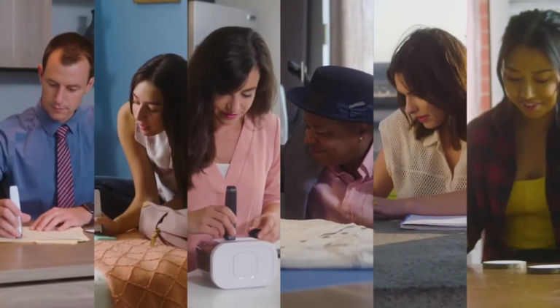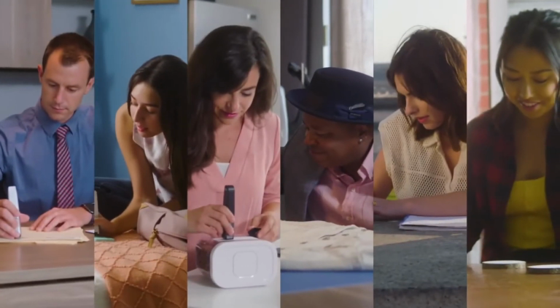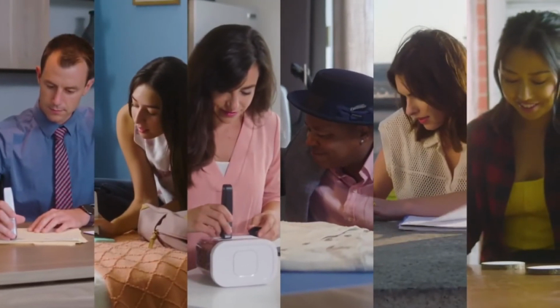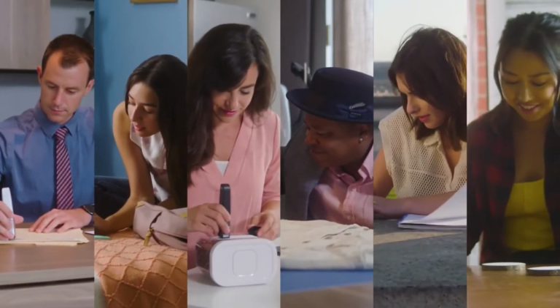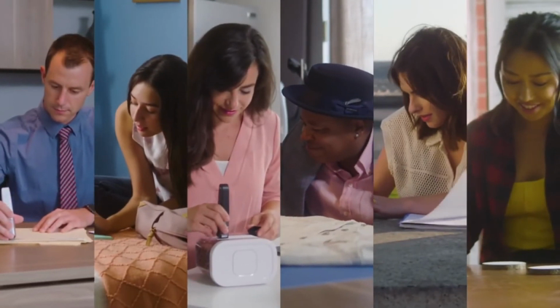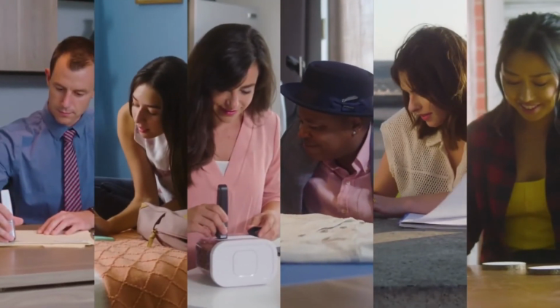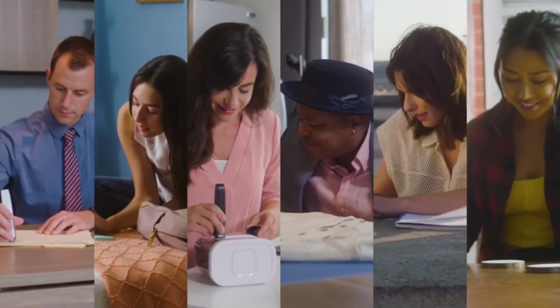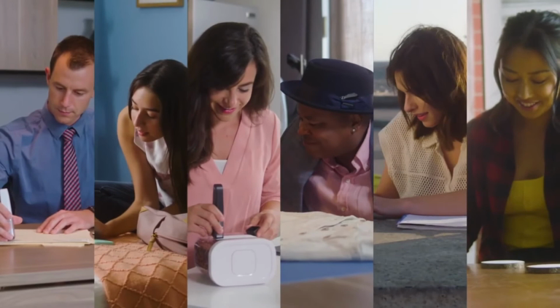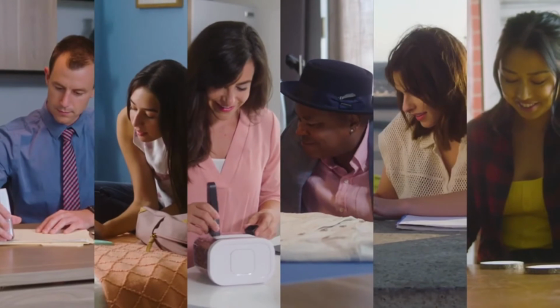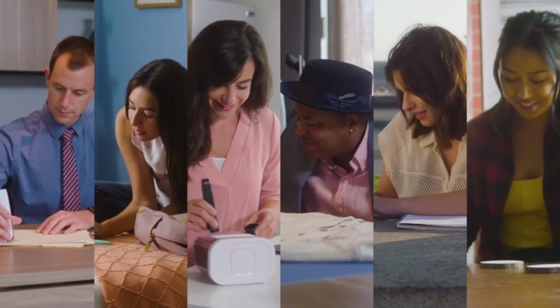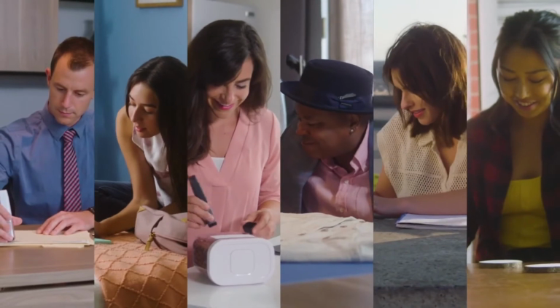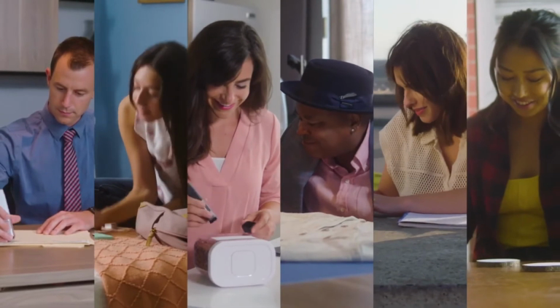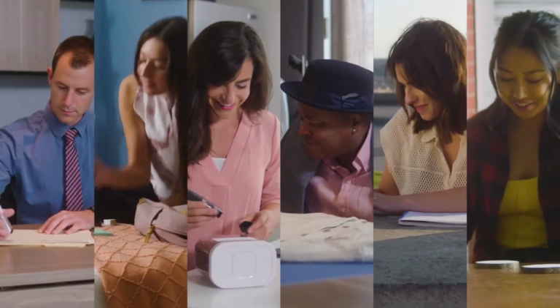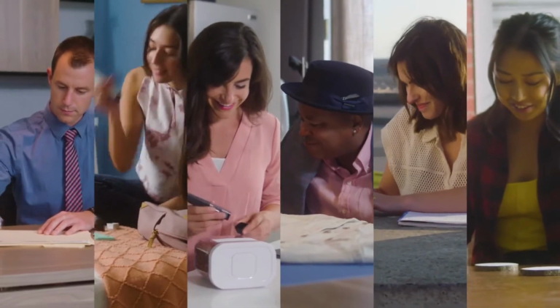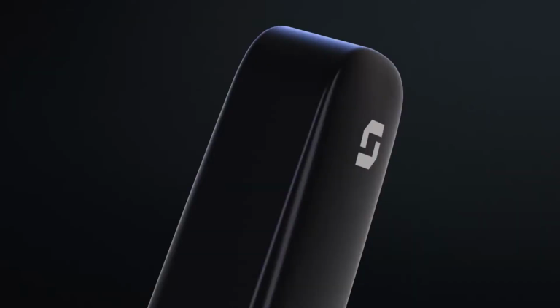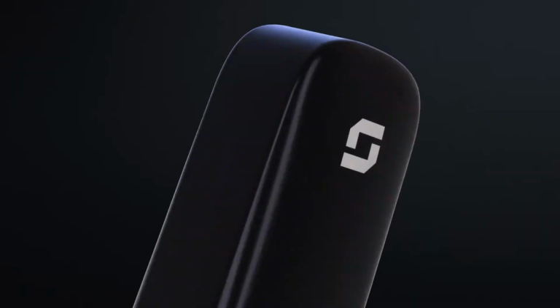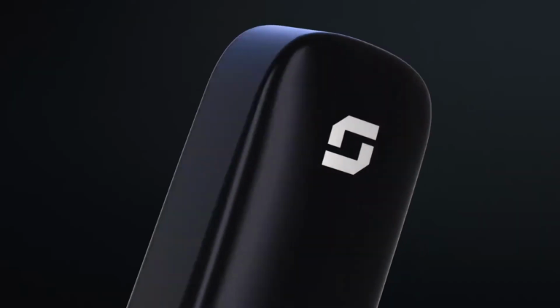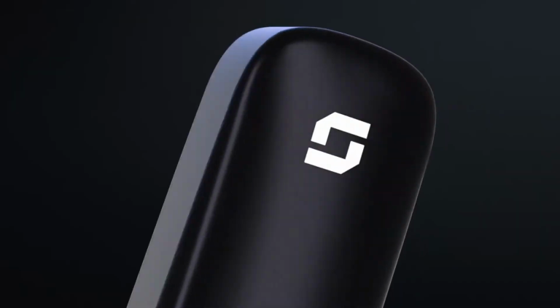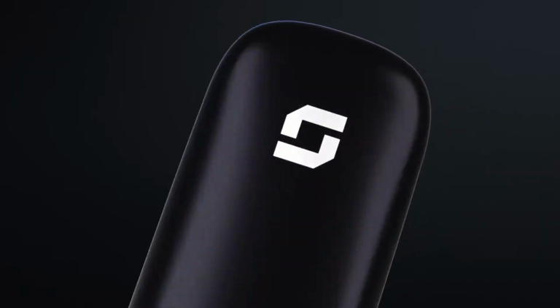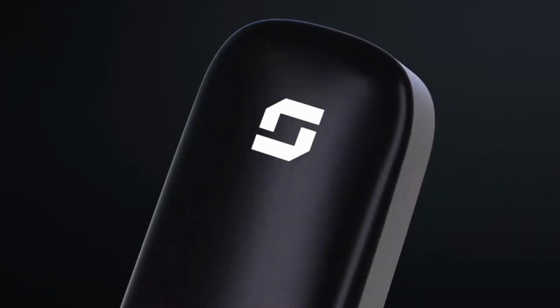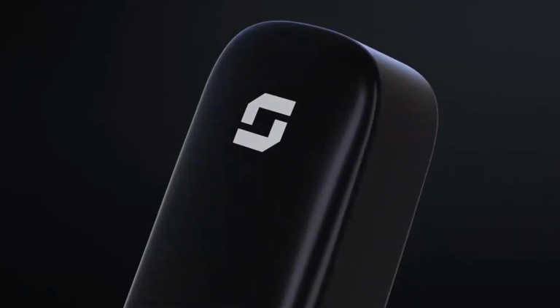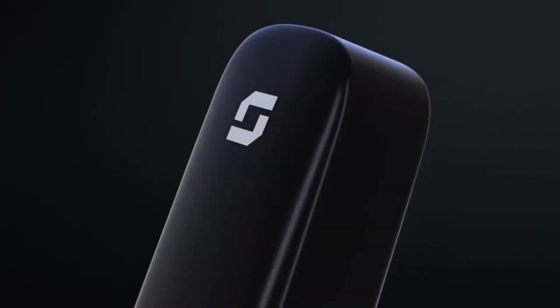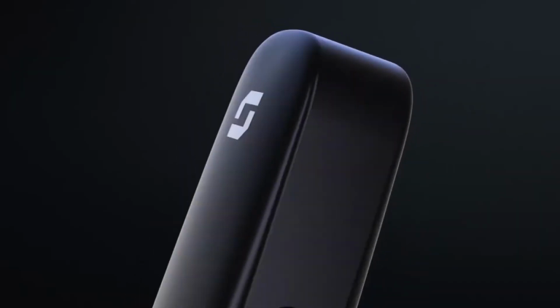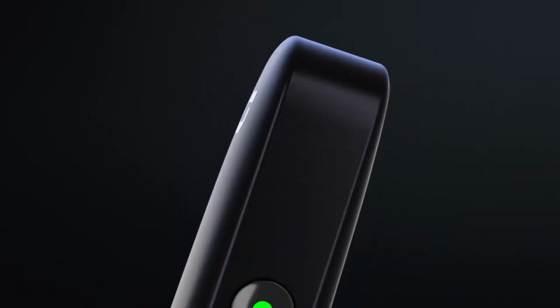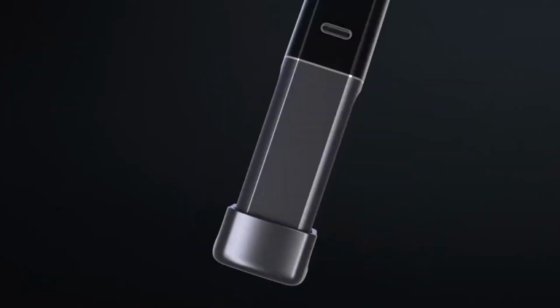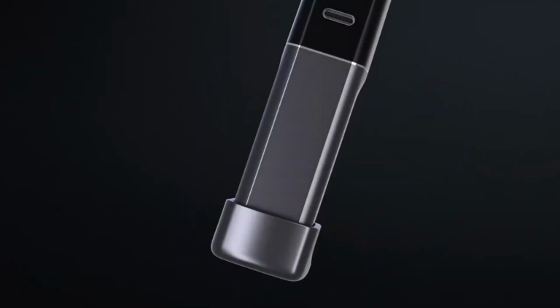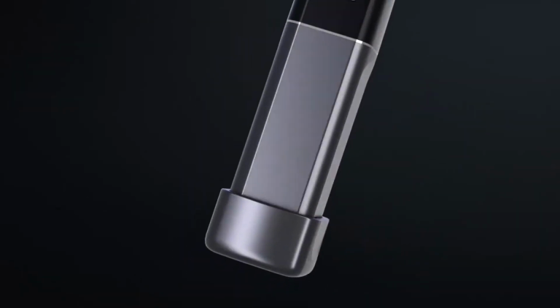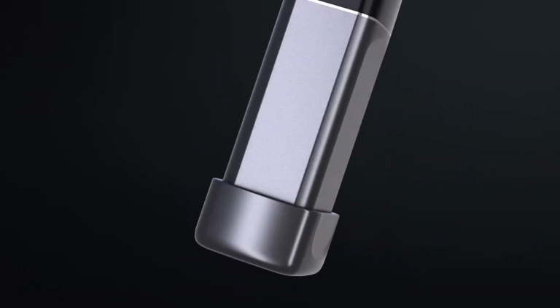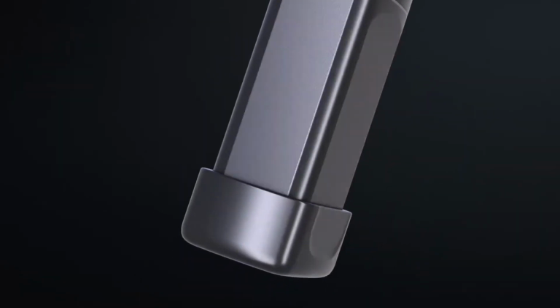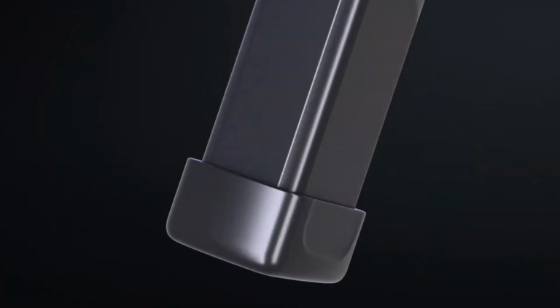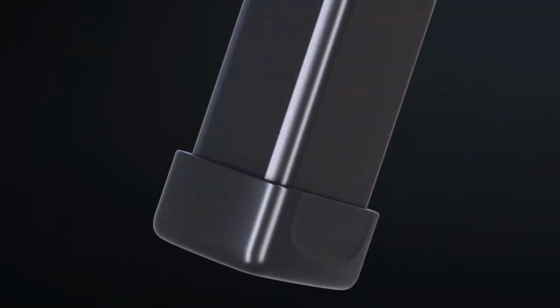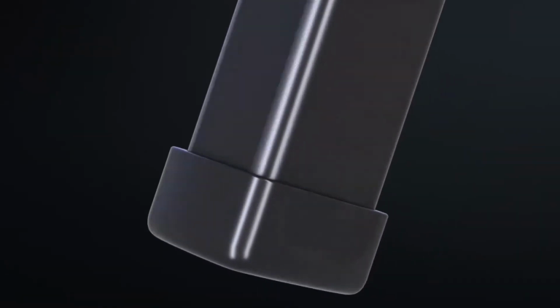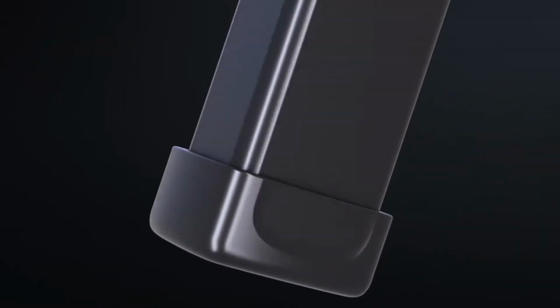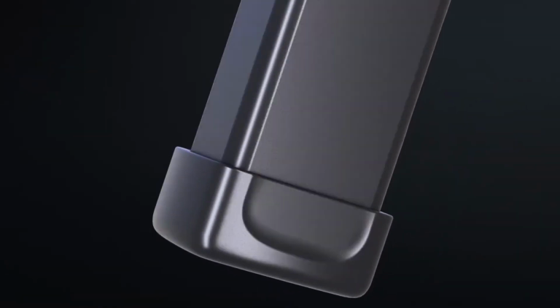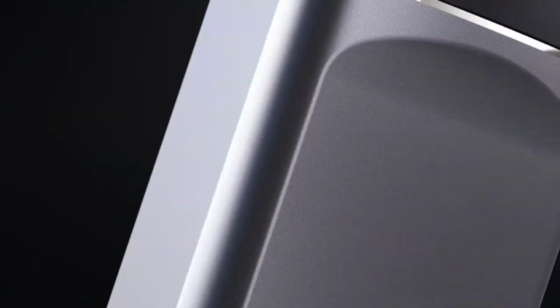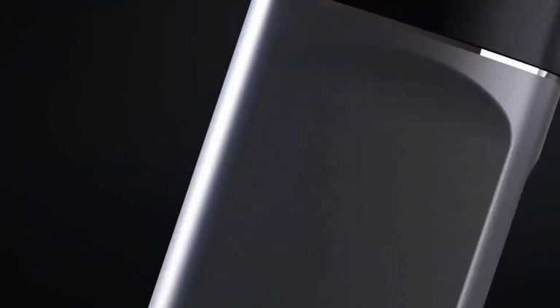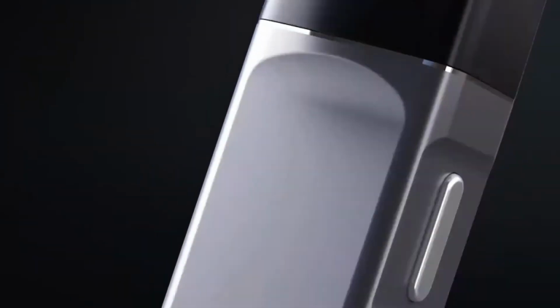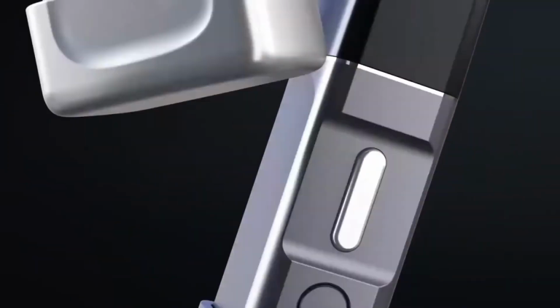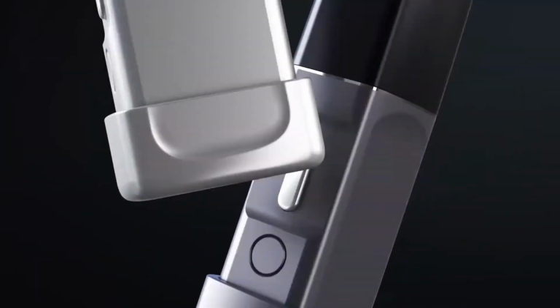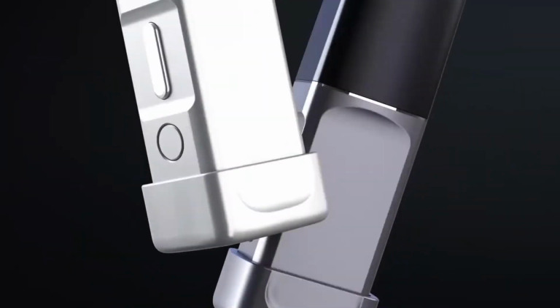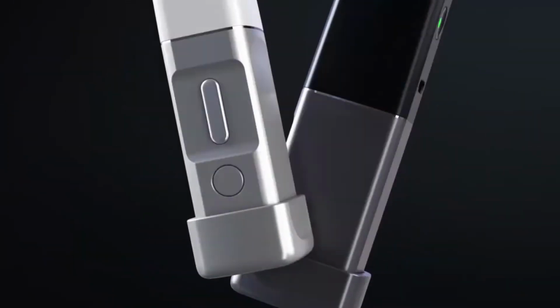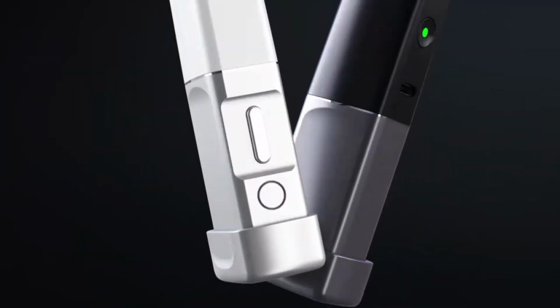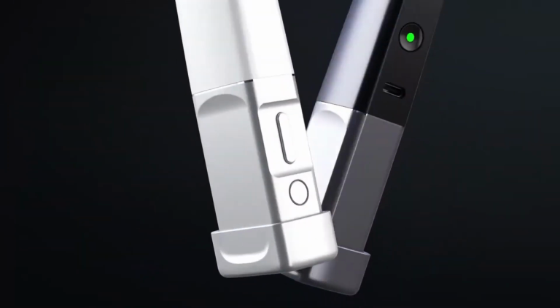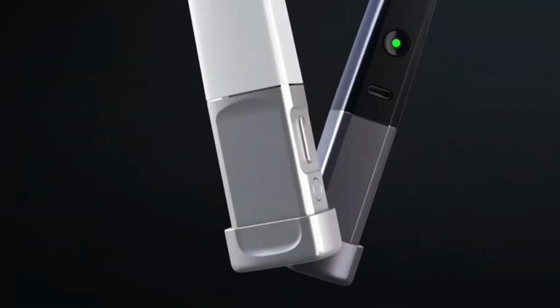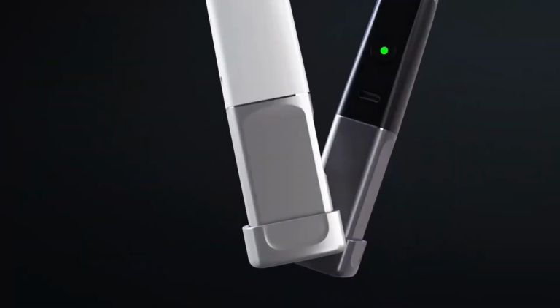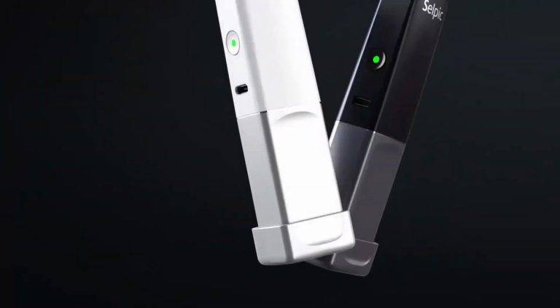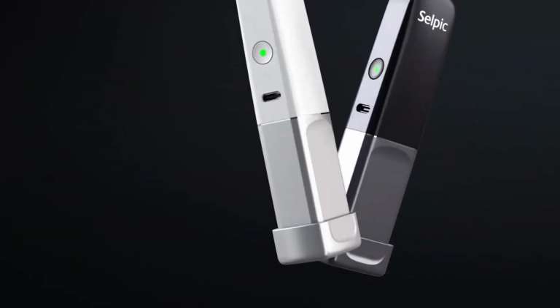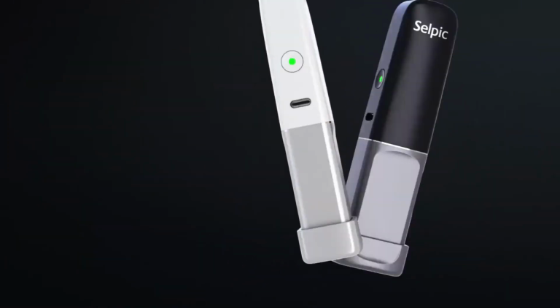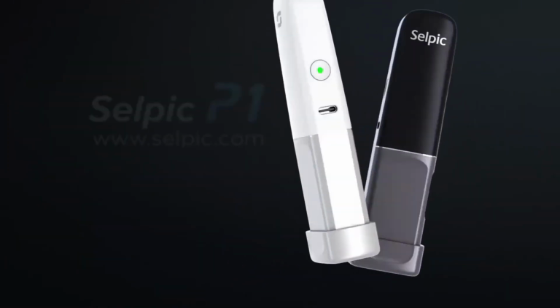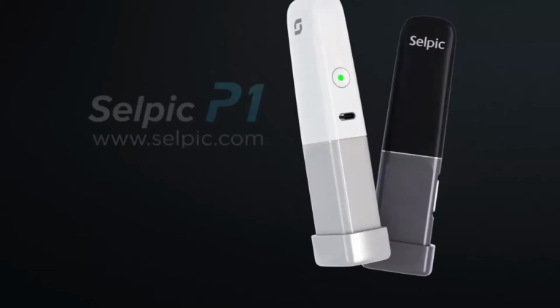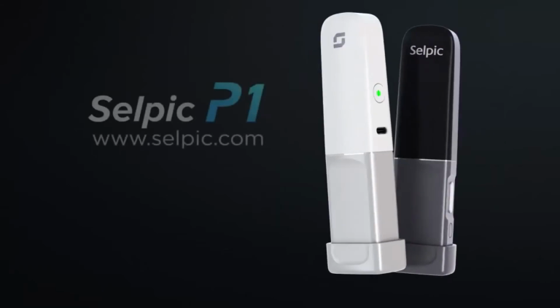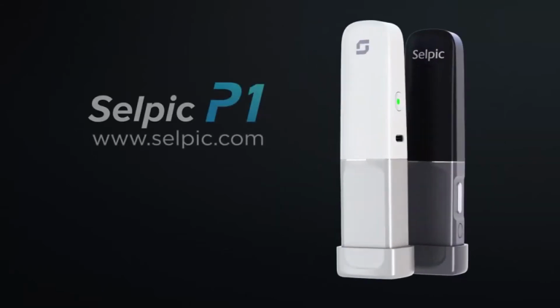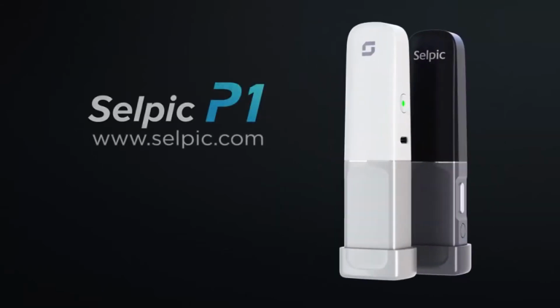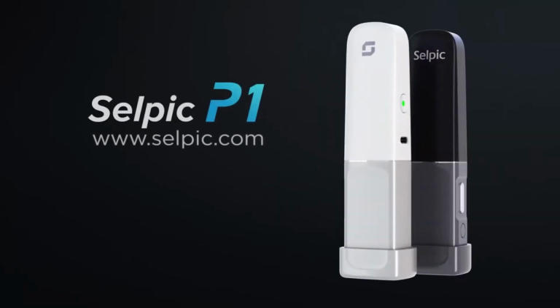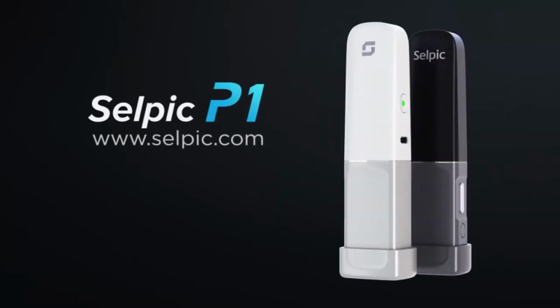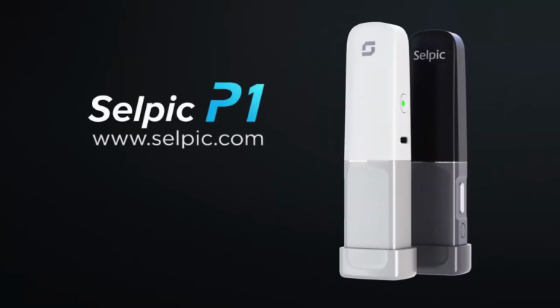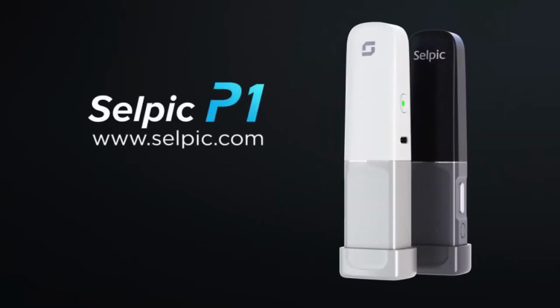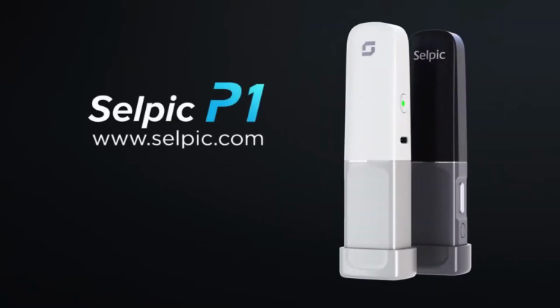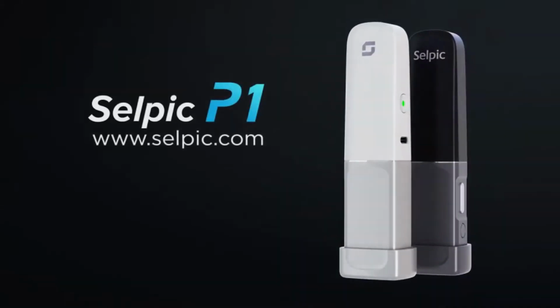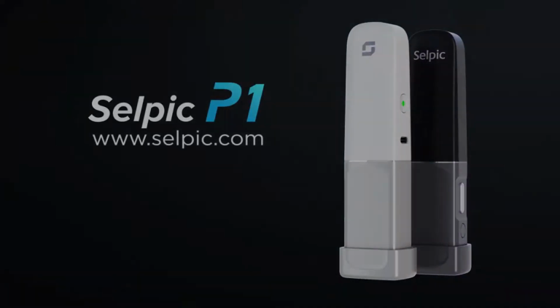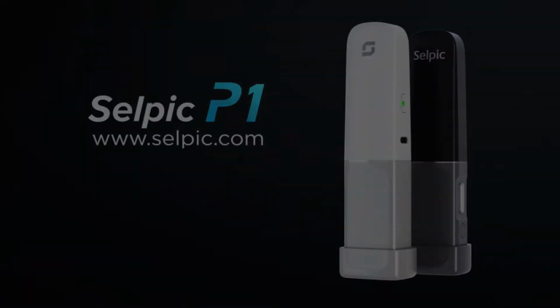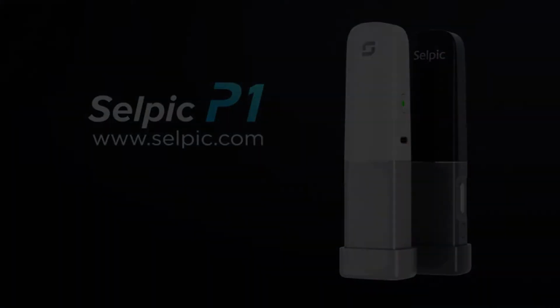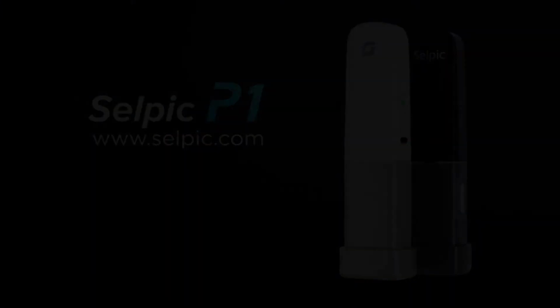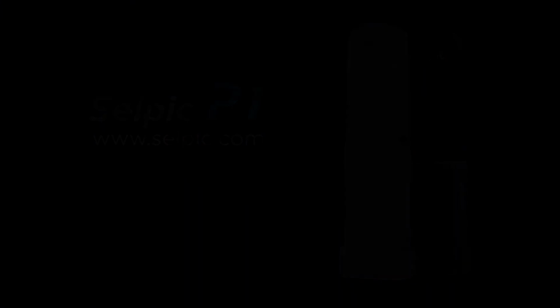Together, we make life easy. The CELPIC P1 — the world's most portable handheld printer is here, and the future of printing is now.